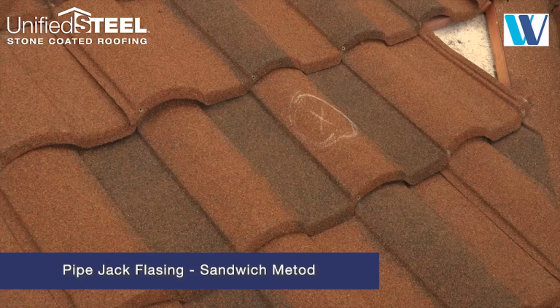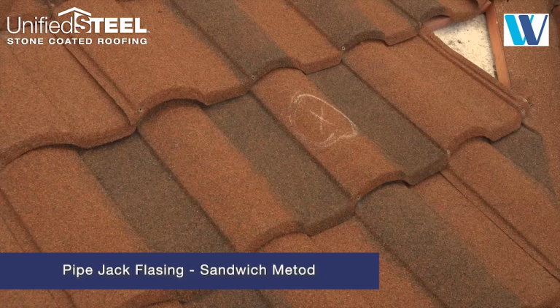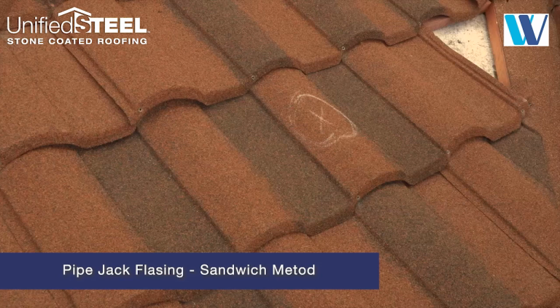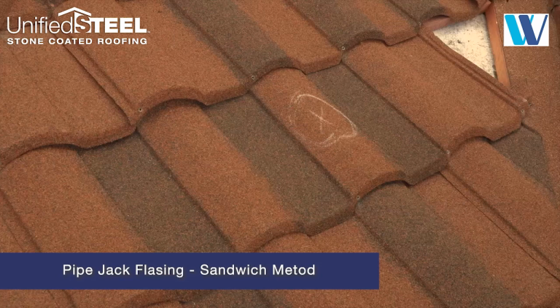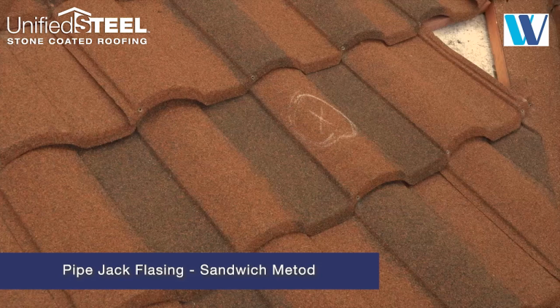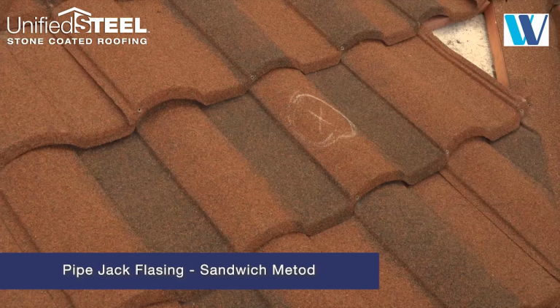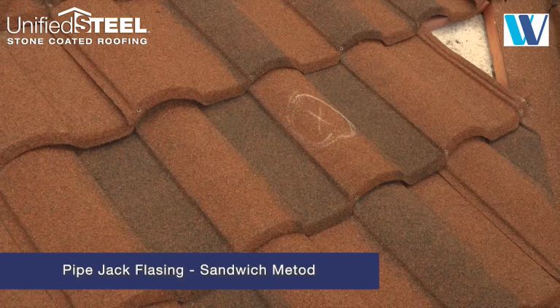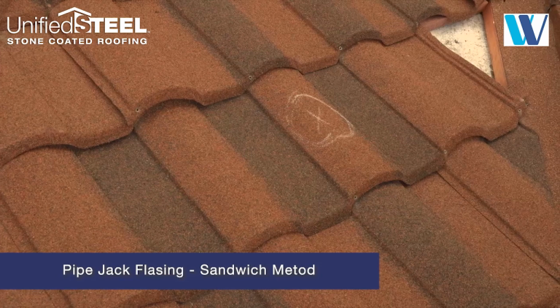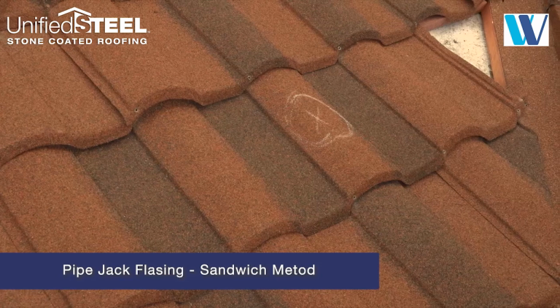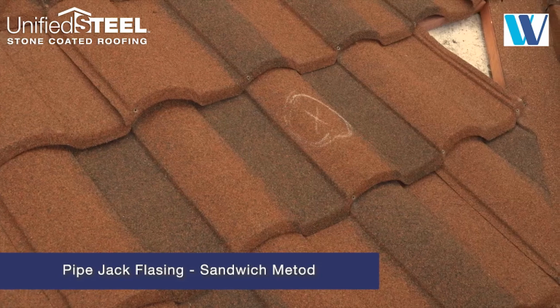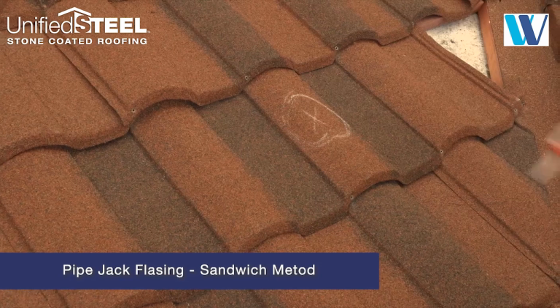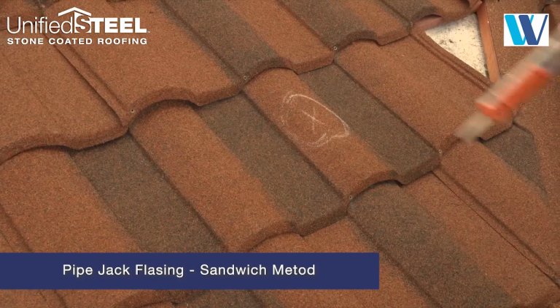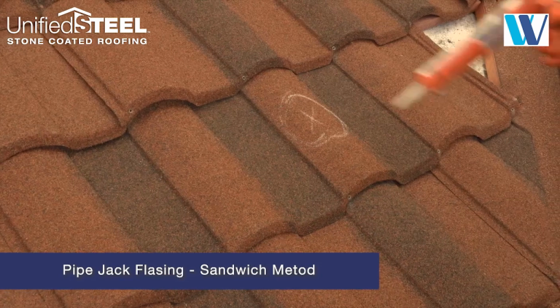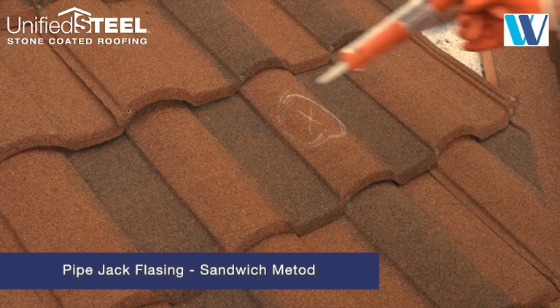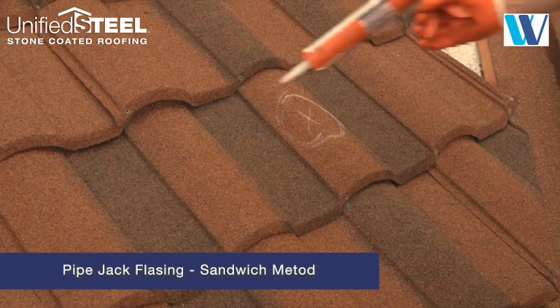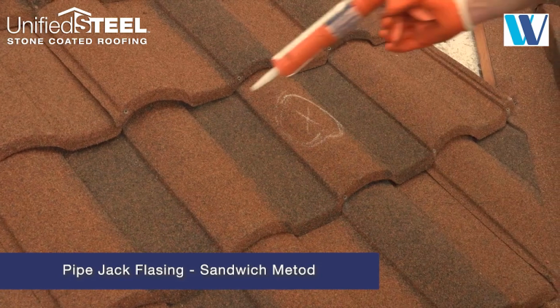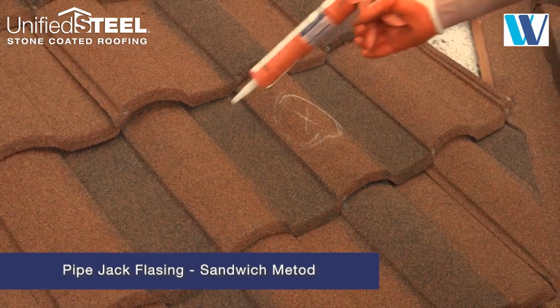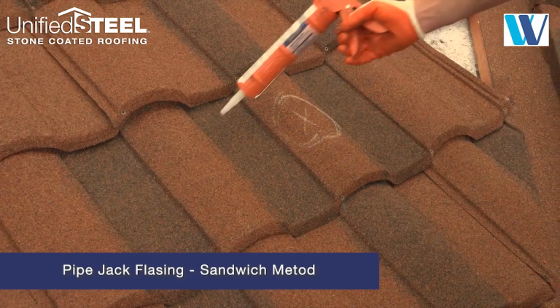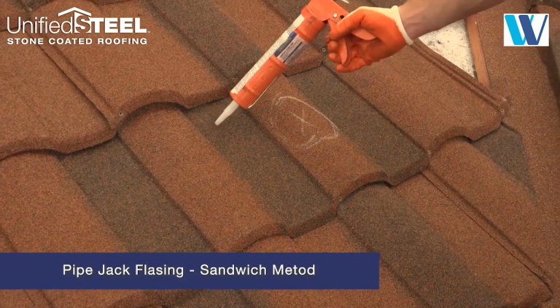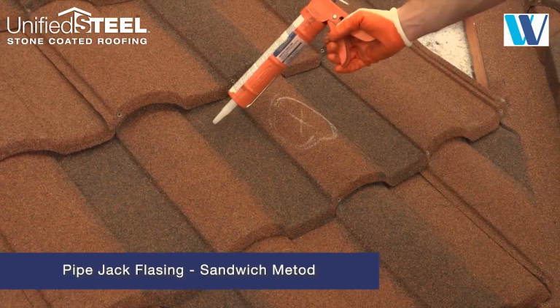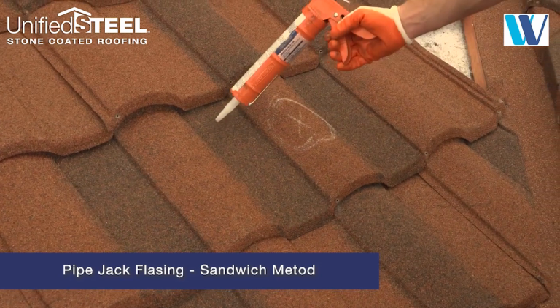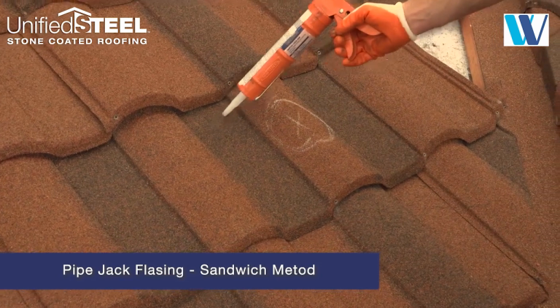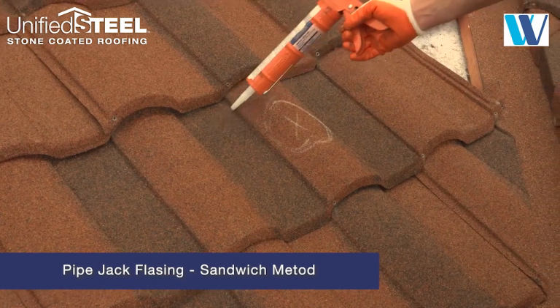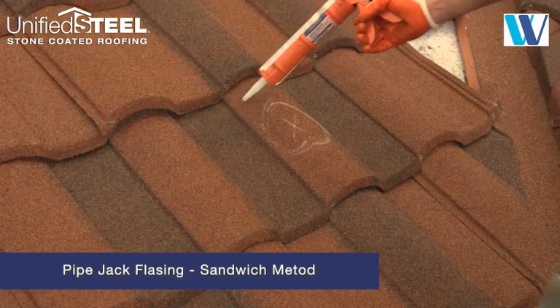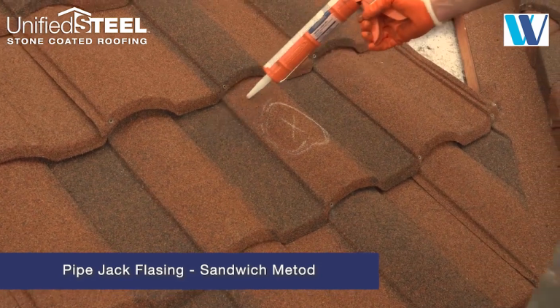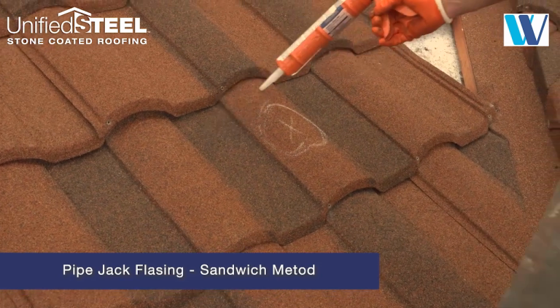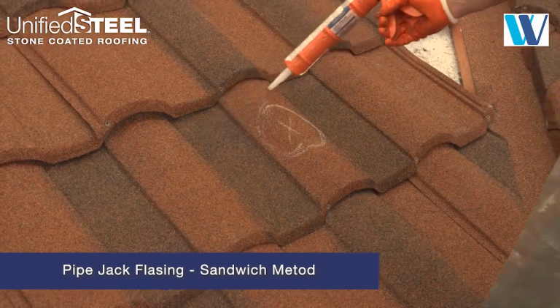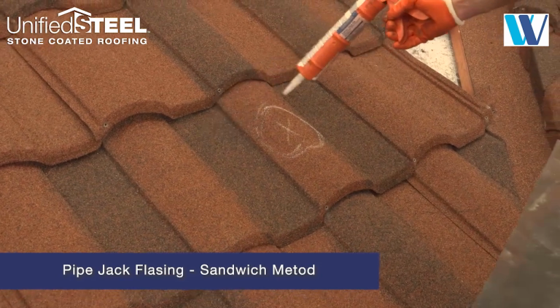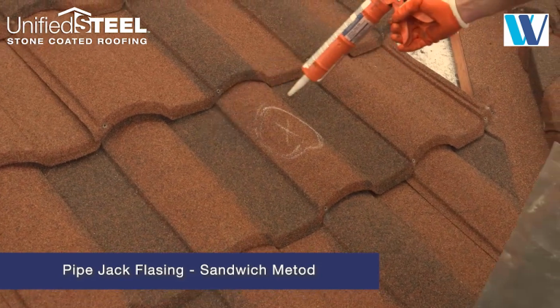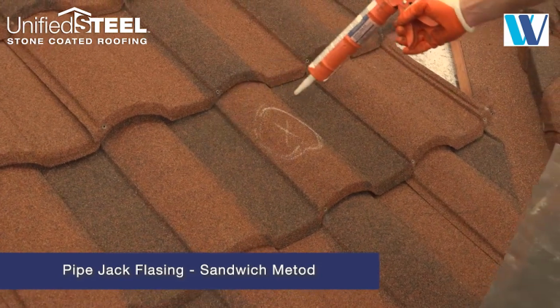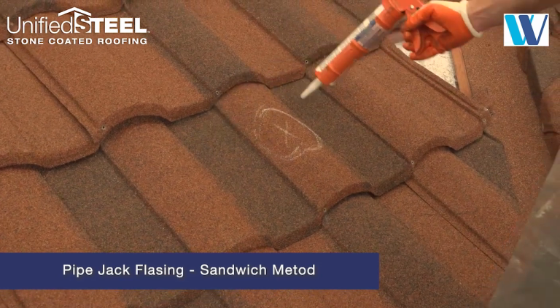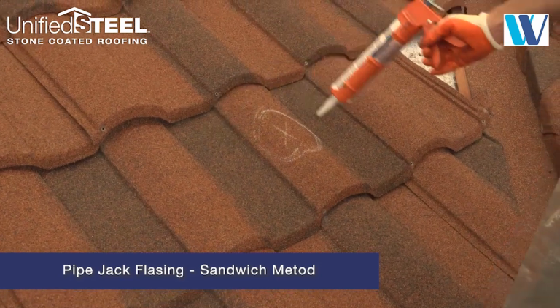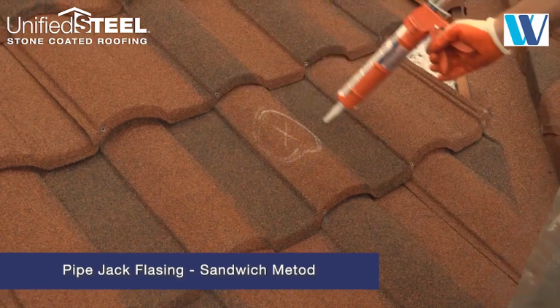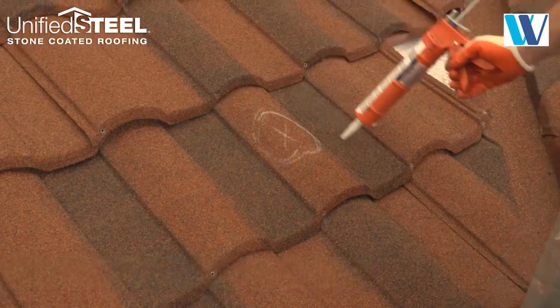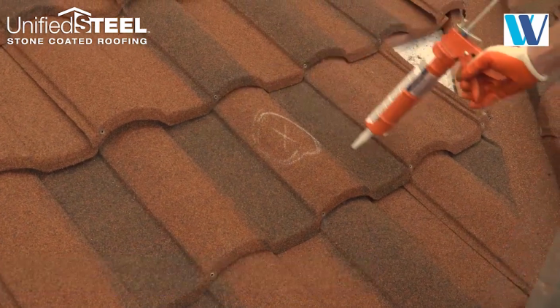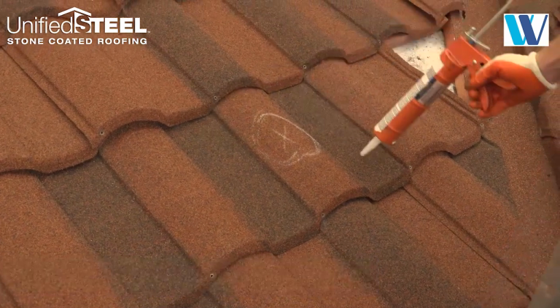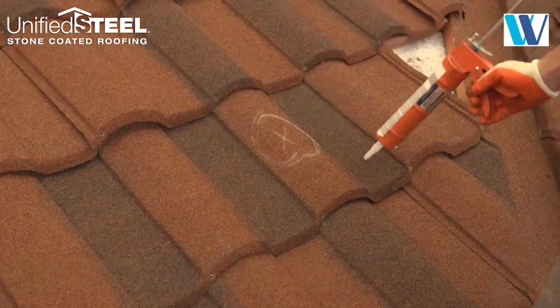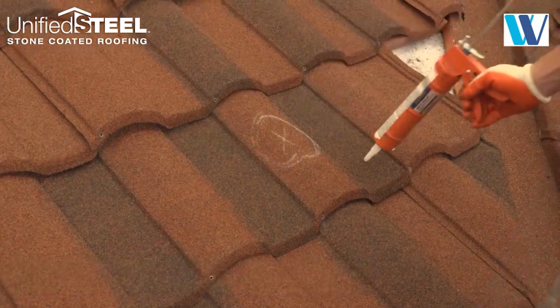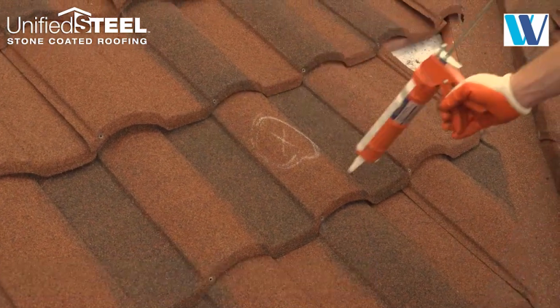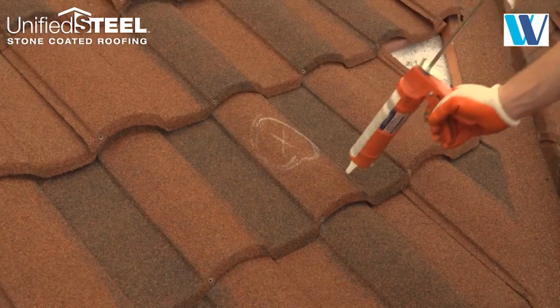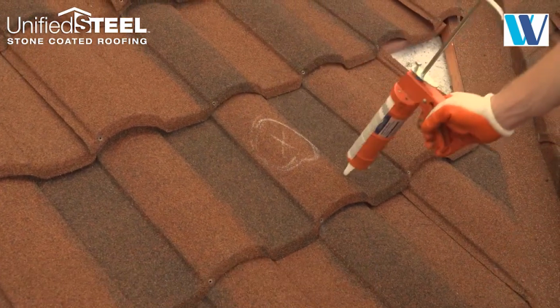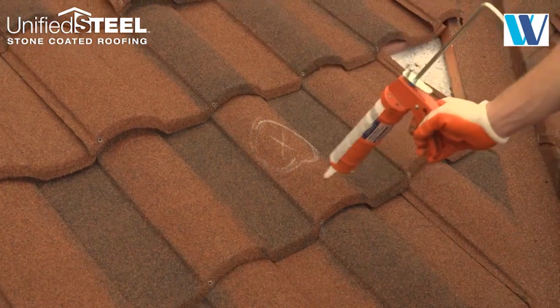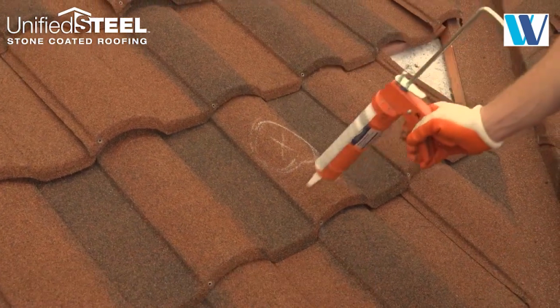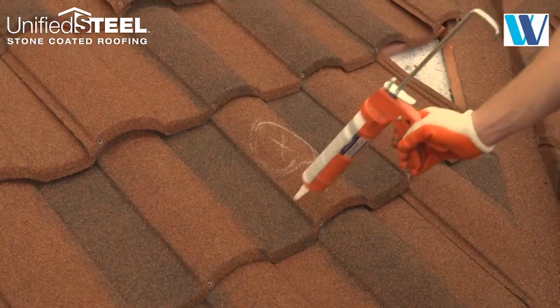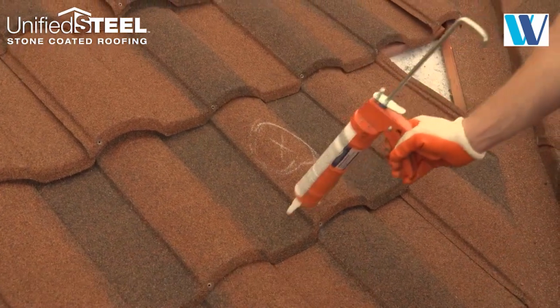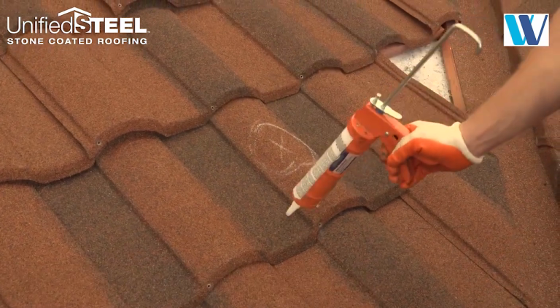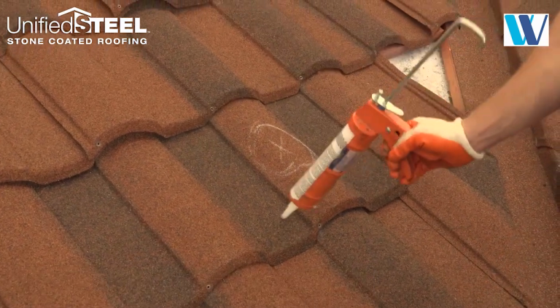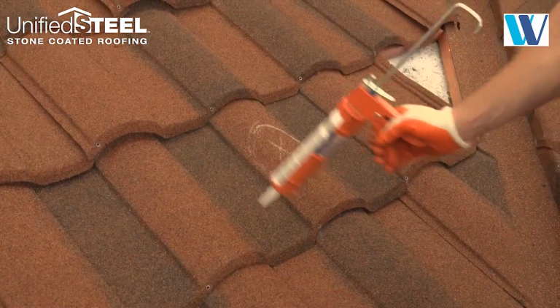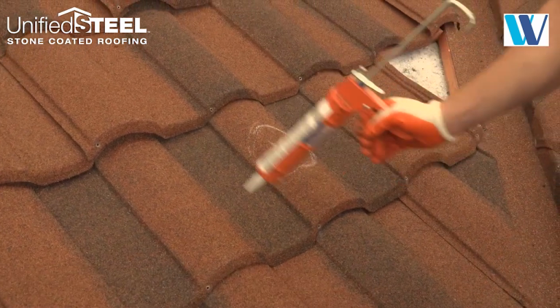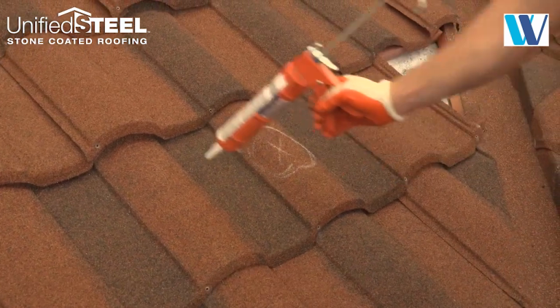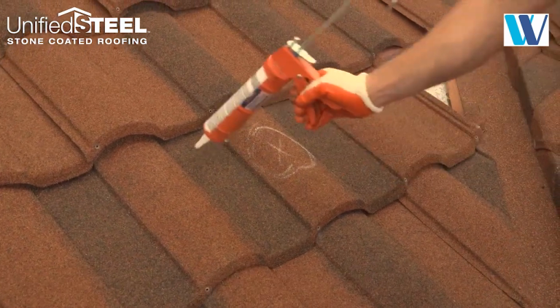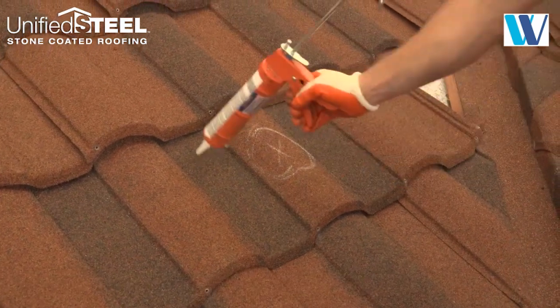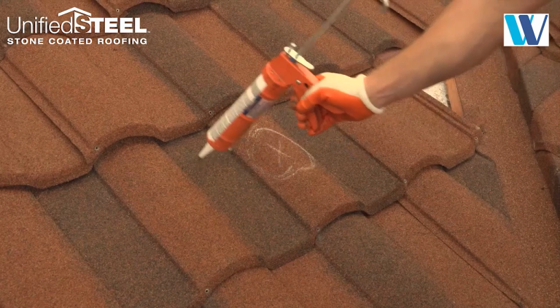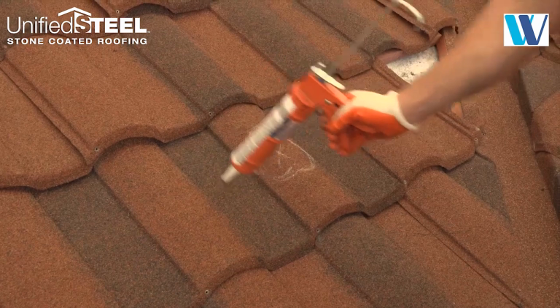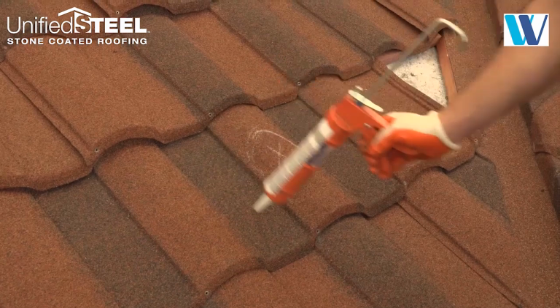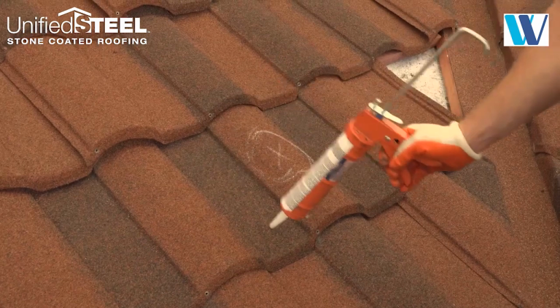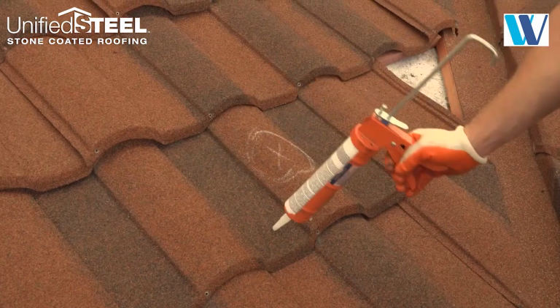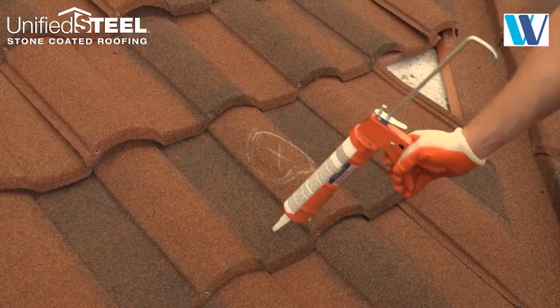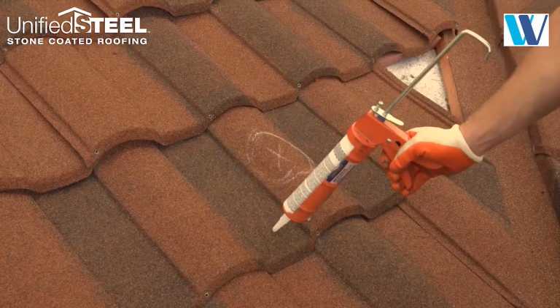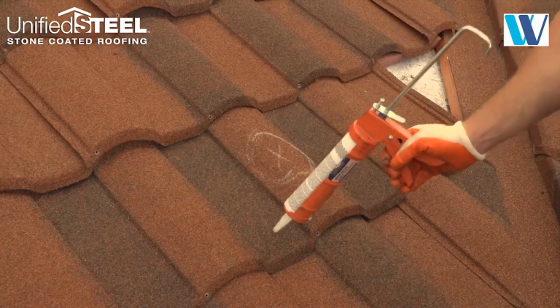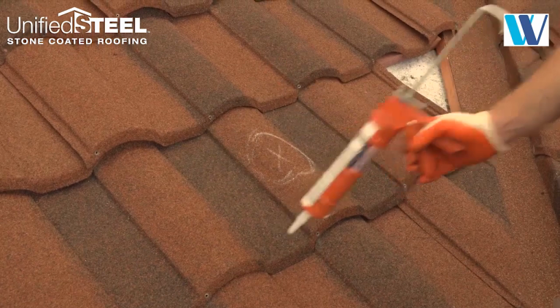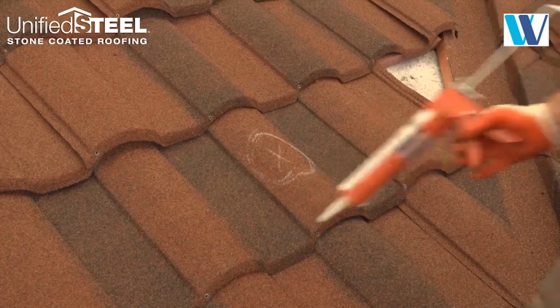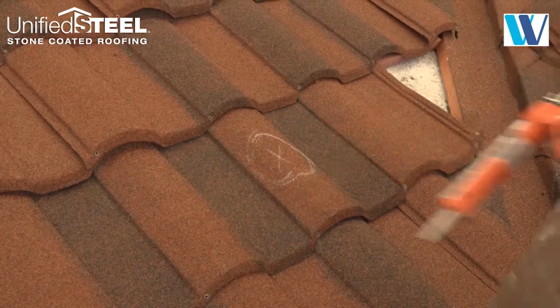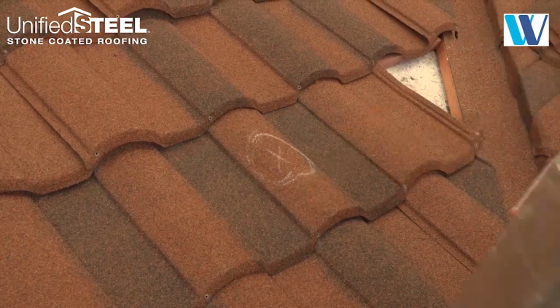Borel Steel offers stone coated pipe jack flashings. Apply sealant and hand fit the flashing to the roof panel.